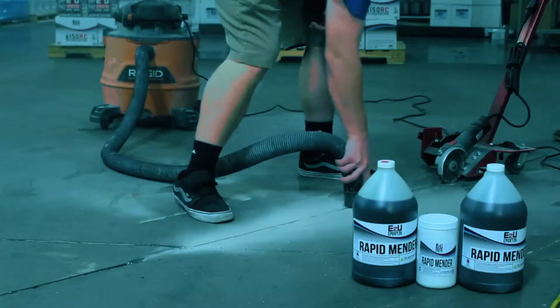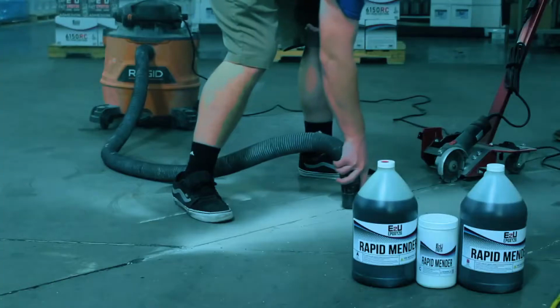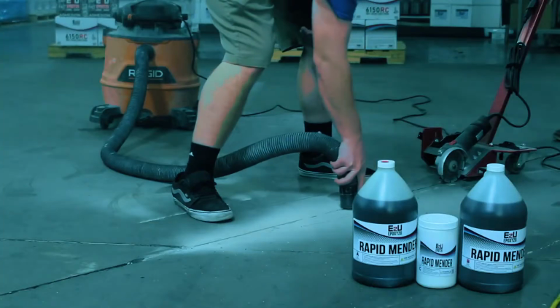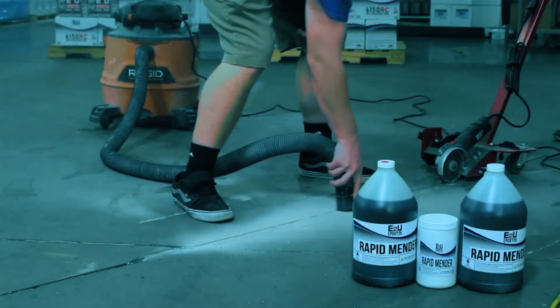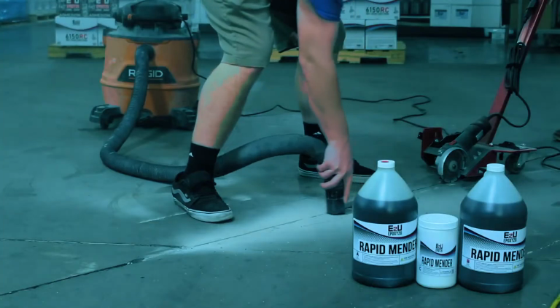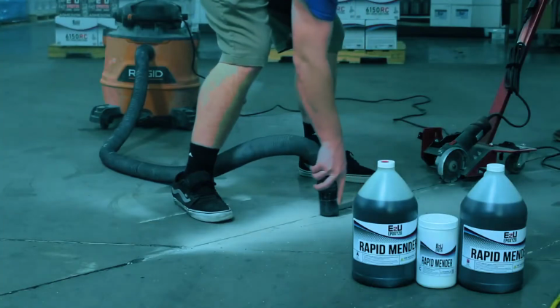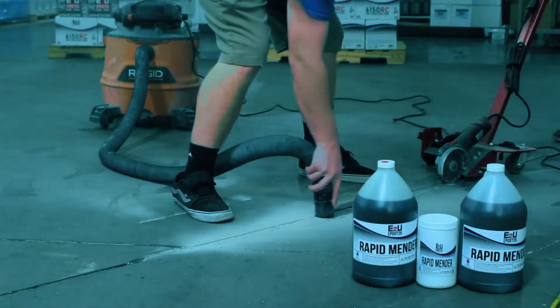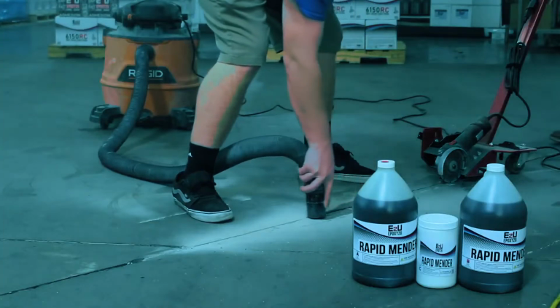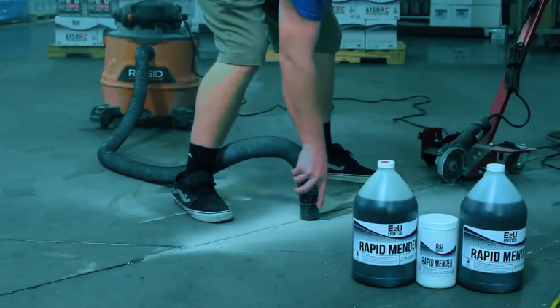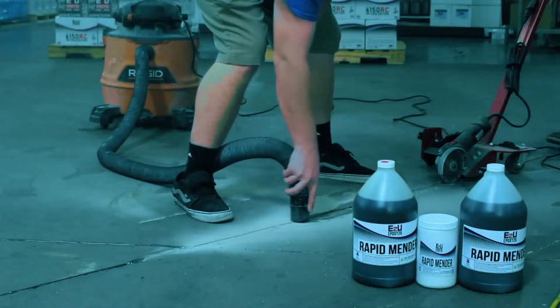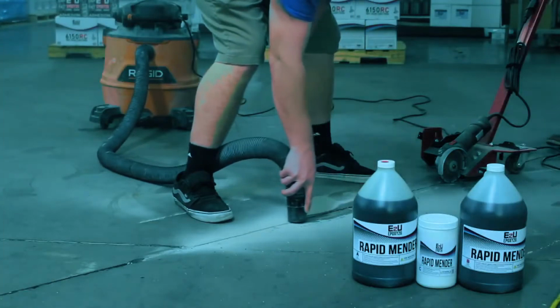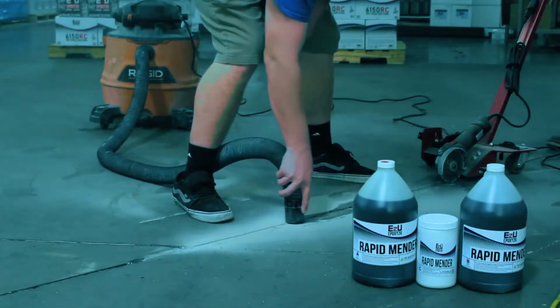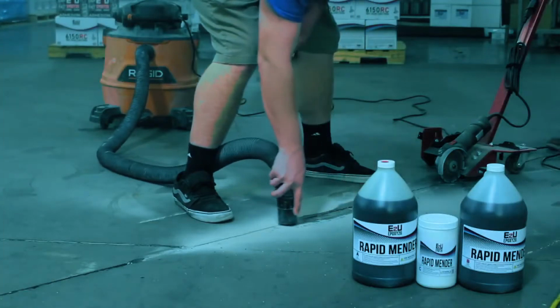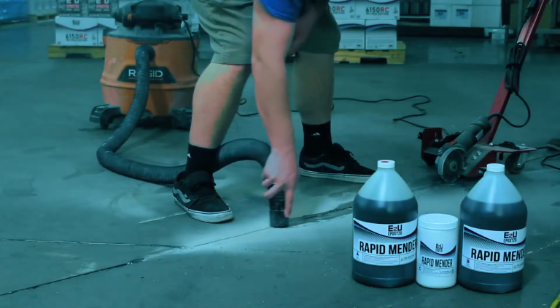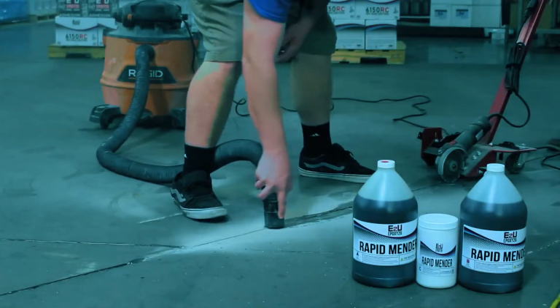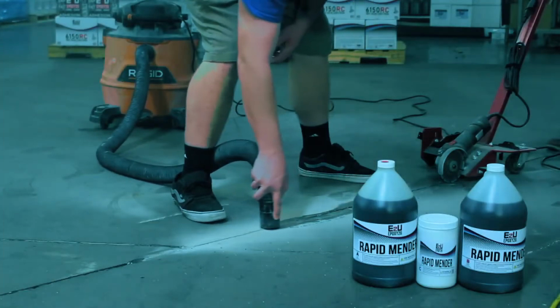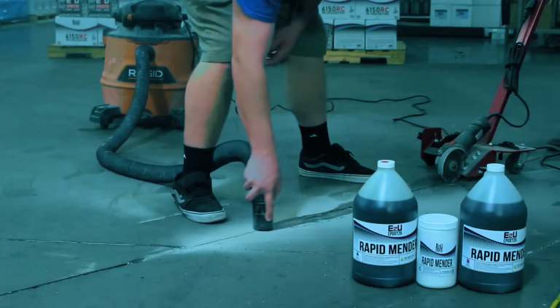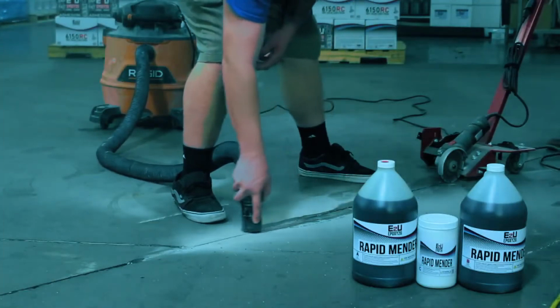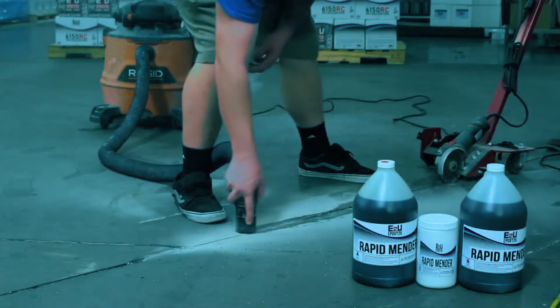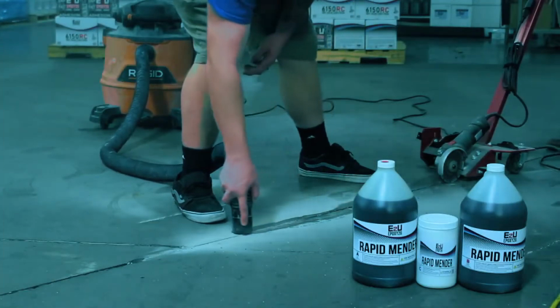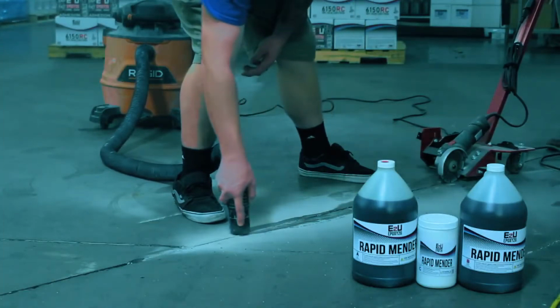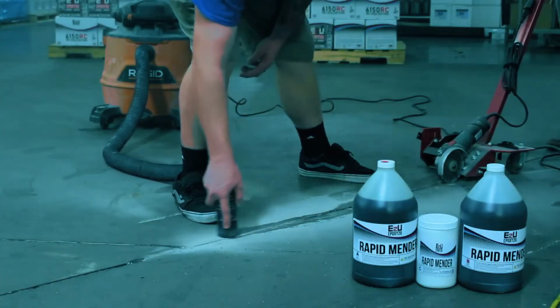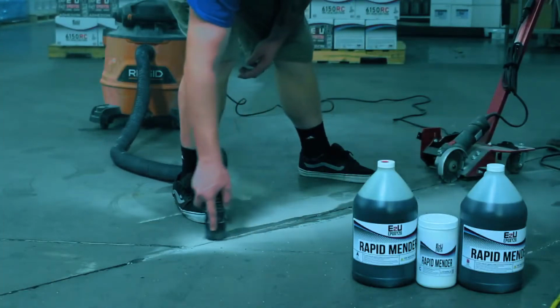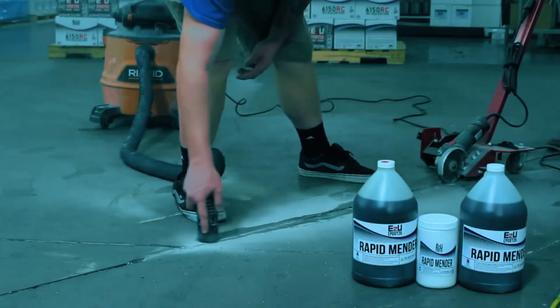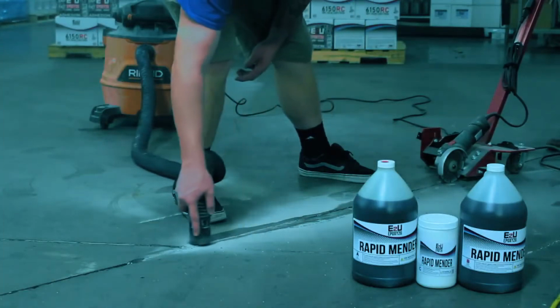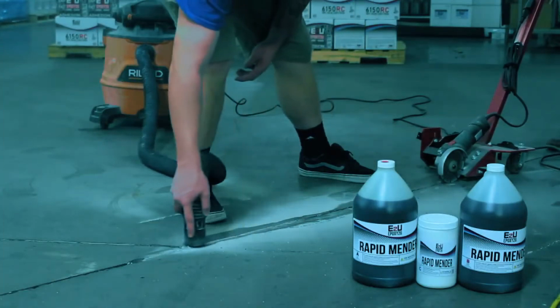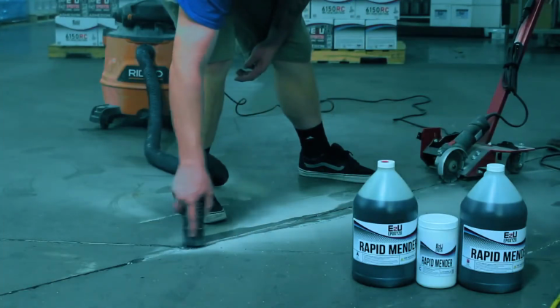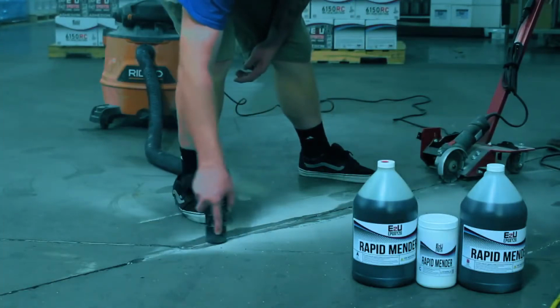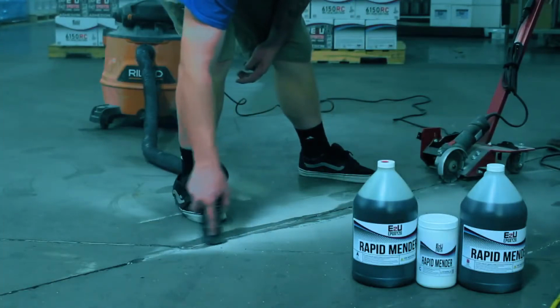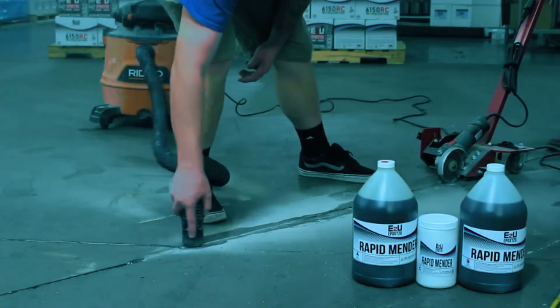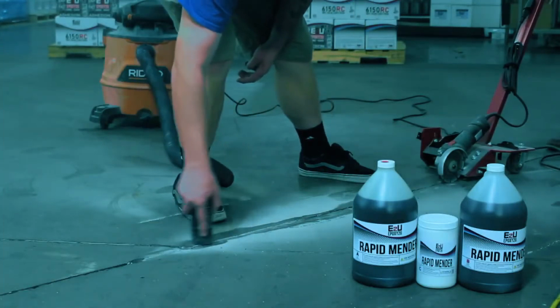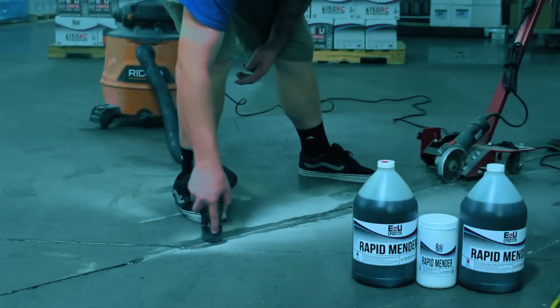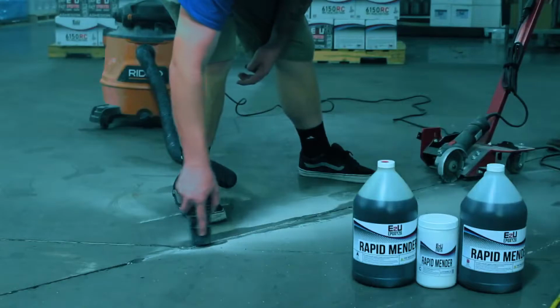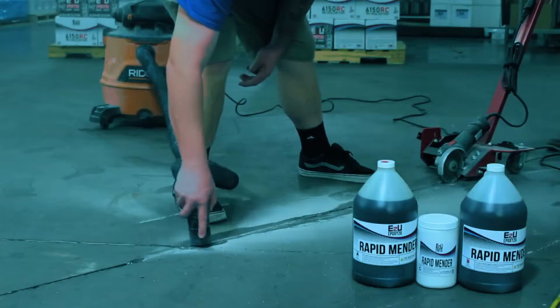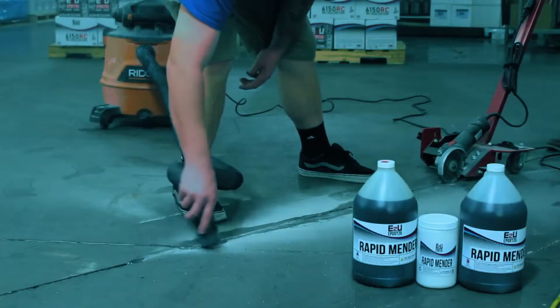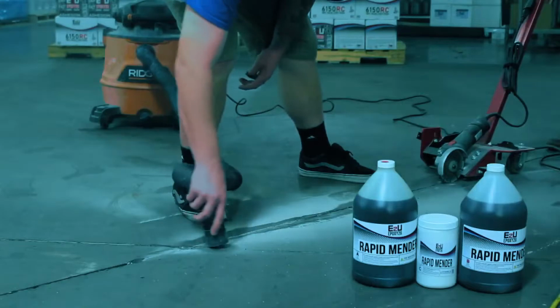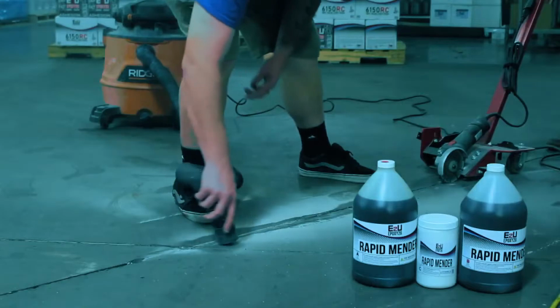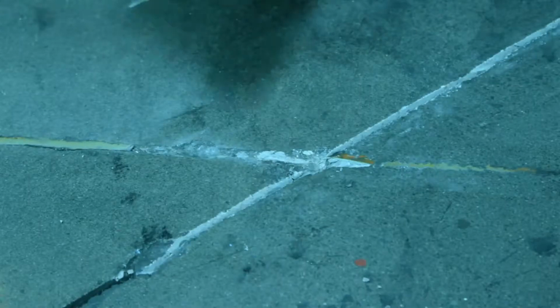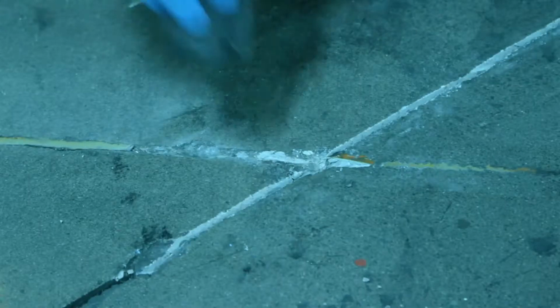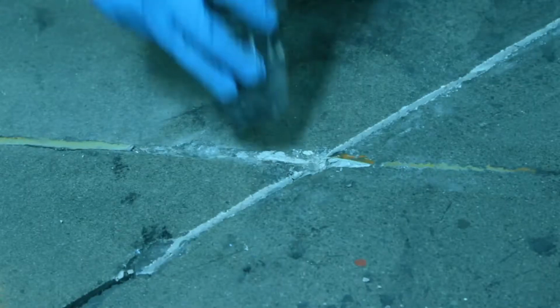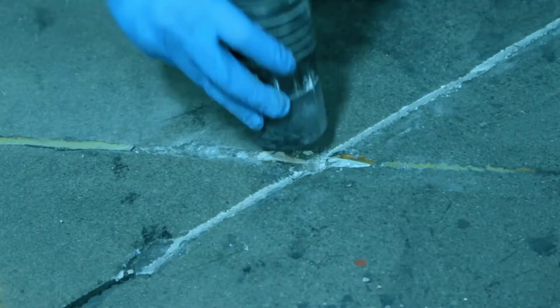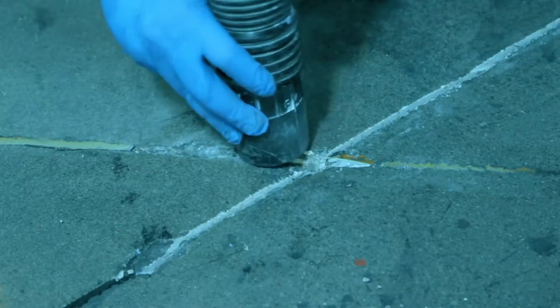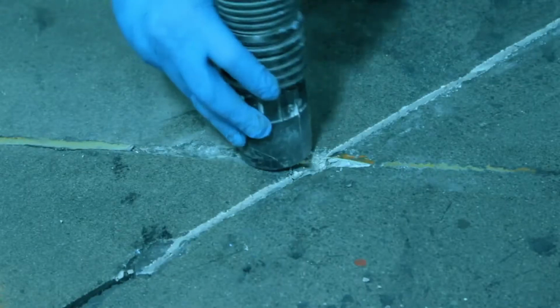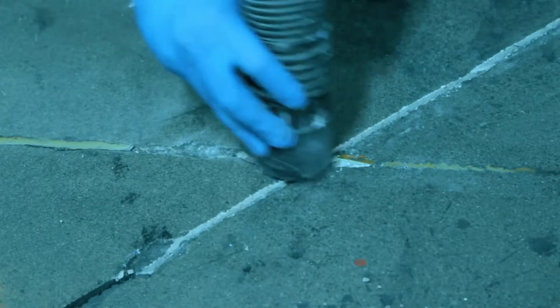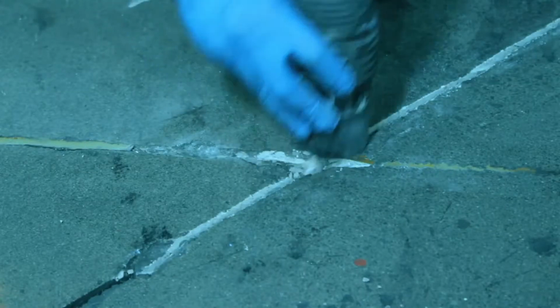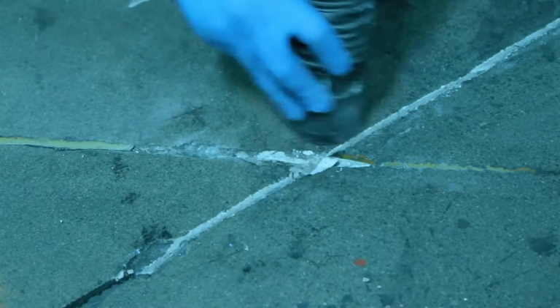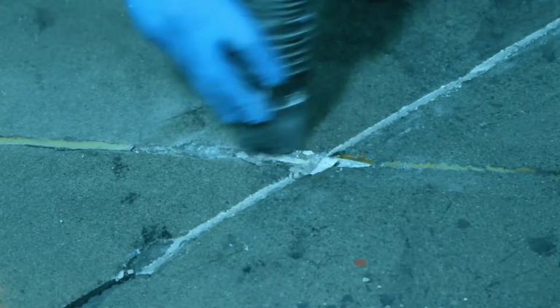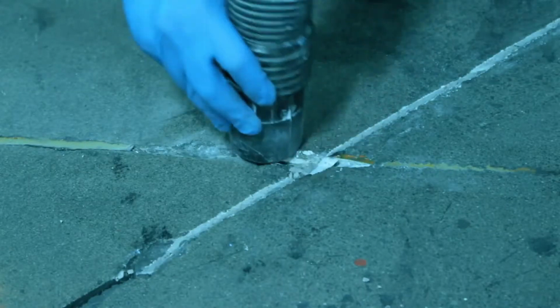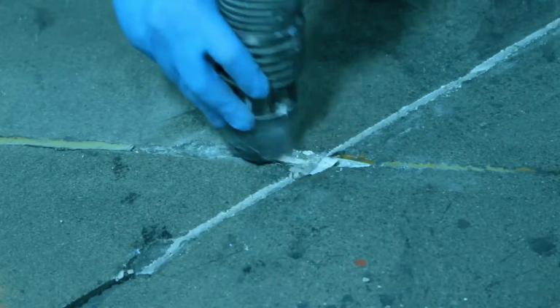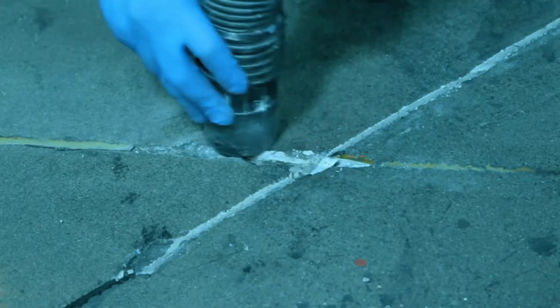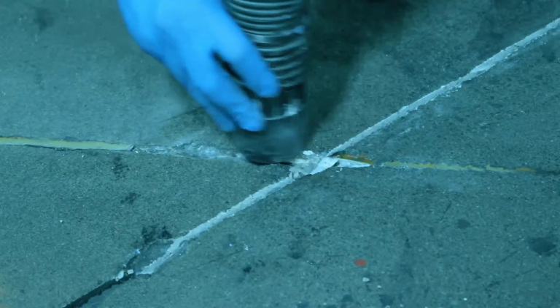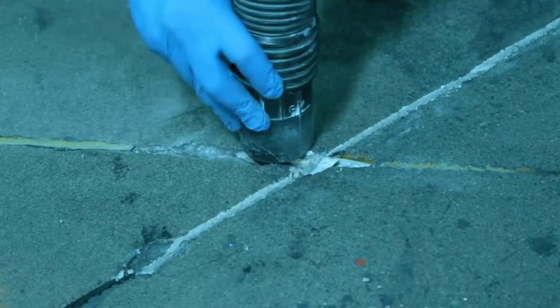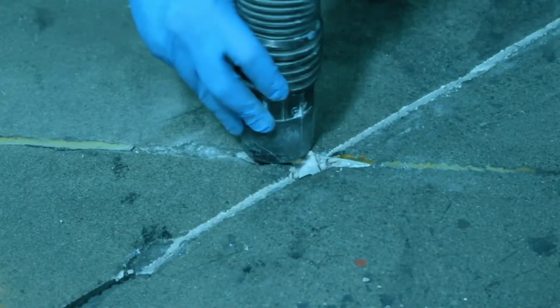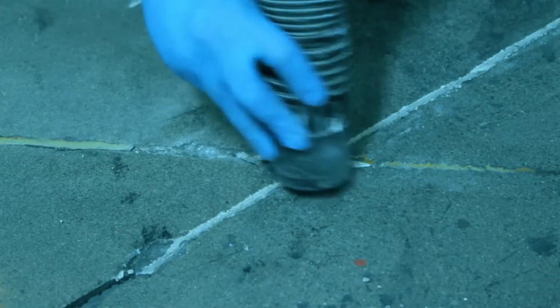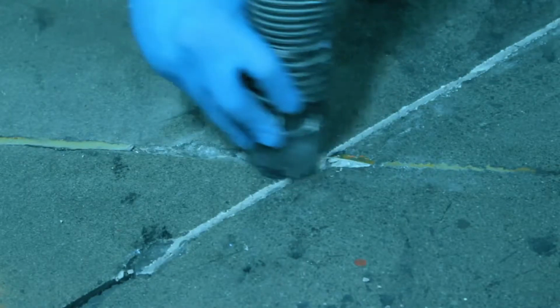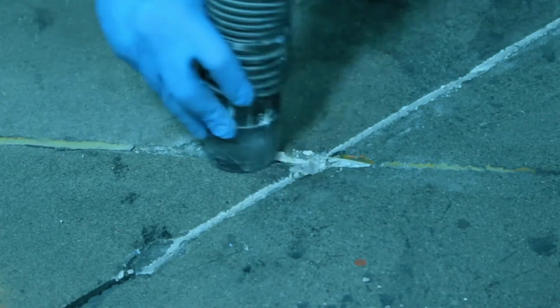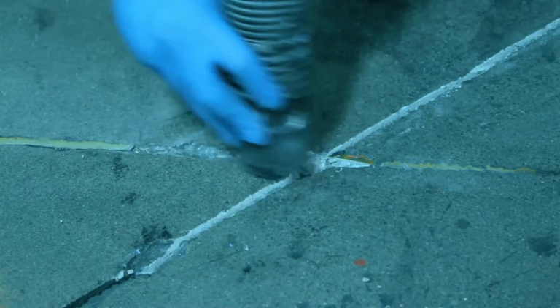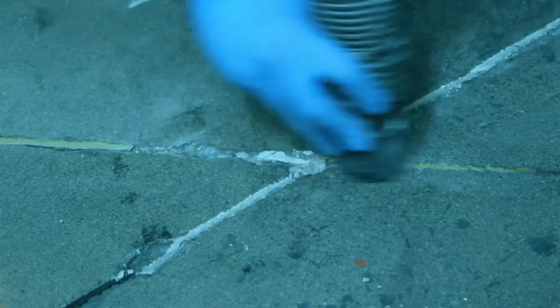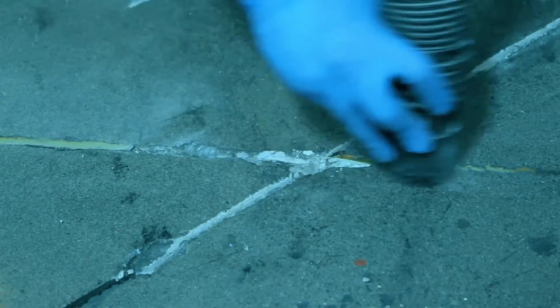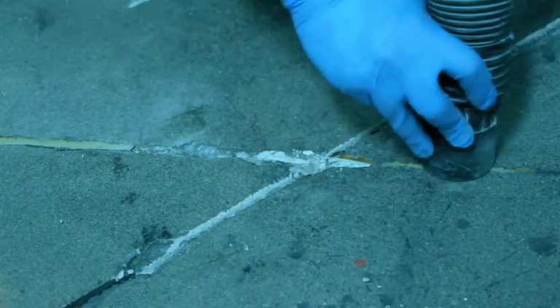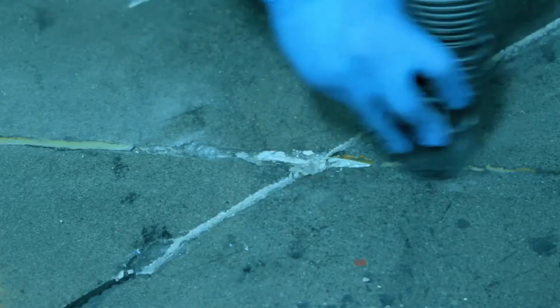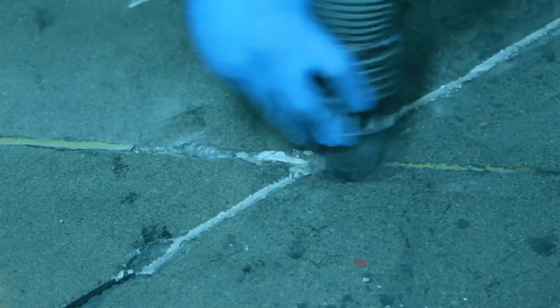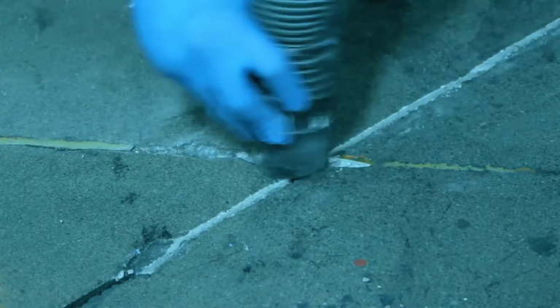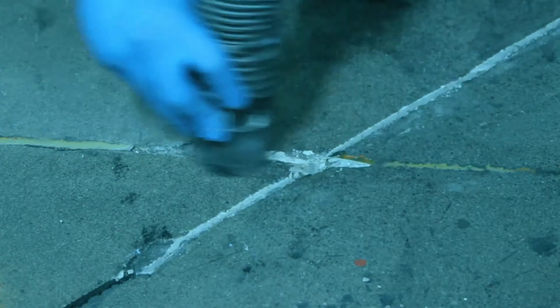Of course, you'll want to follow that up with the vacuum to make sure you remove absolutely everything that you can — all dust and debris.